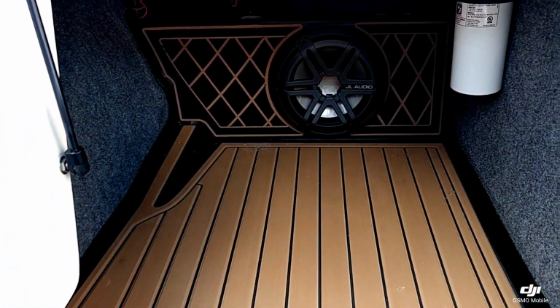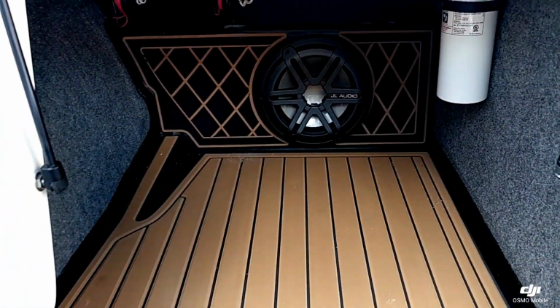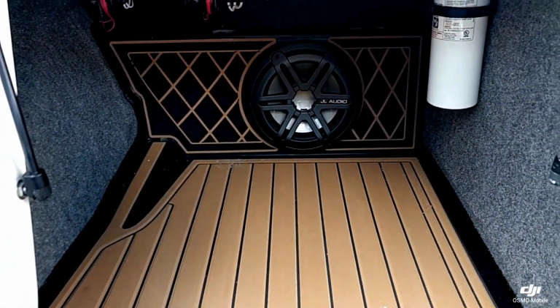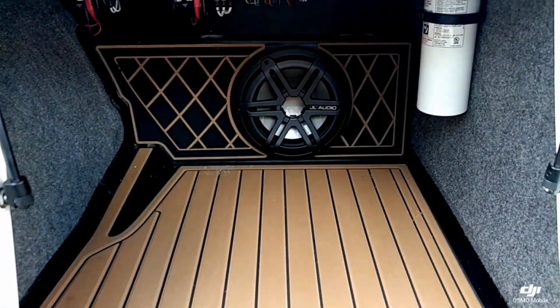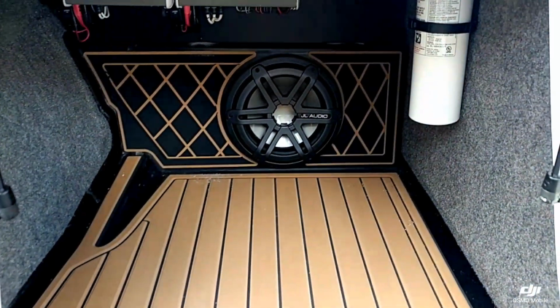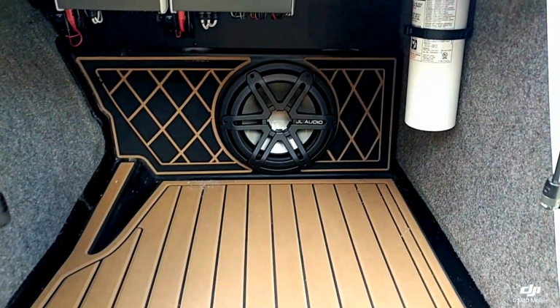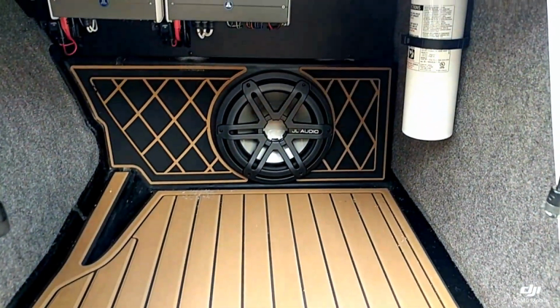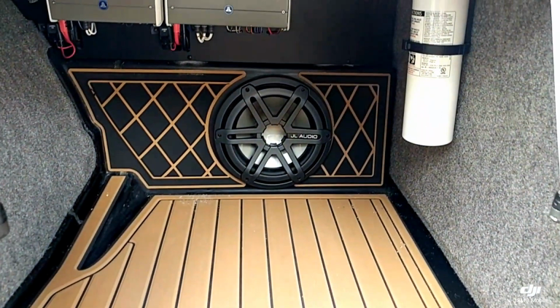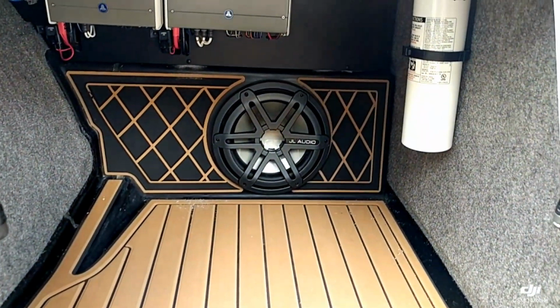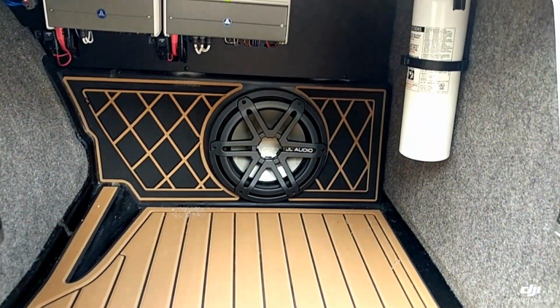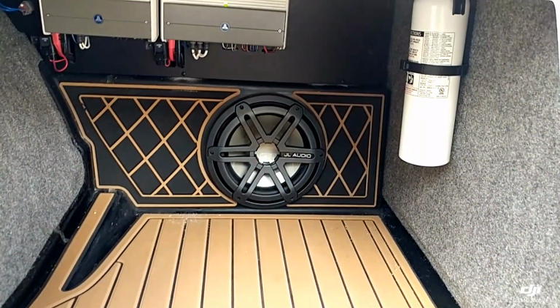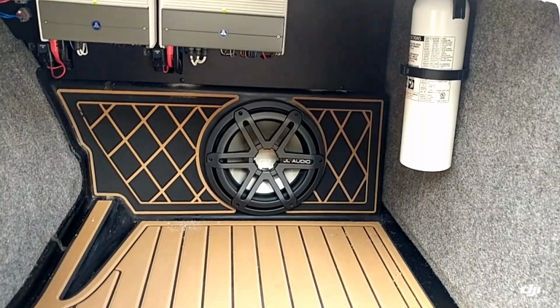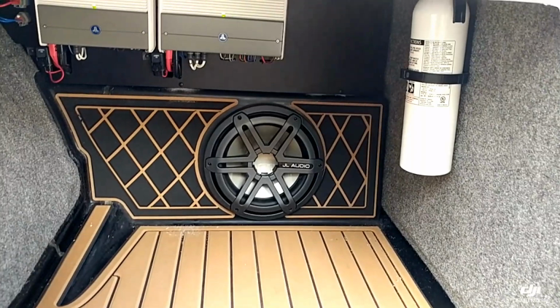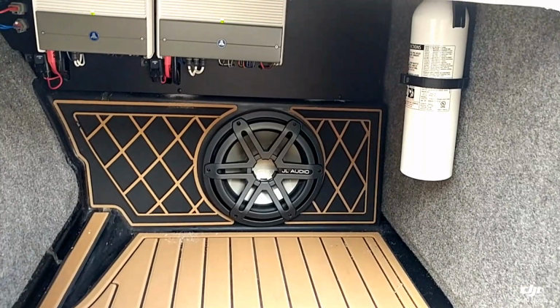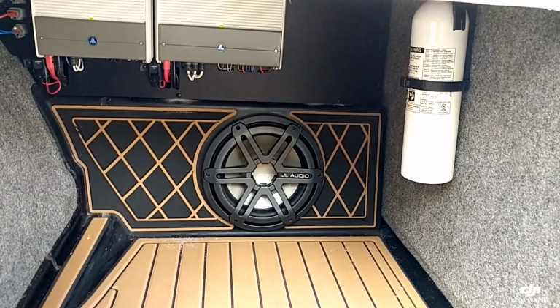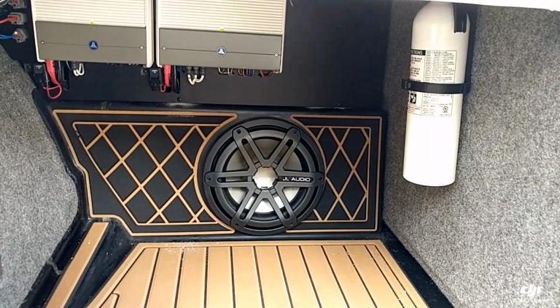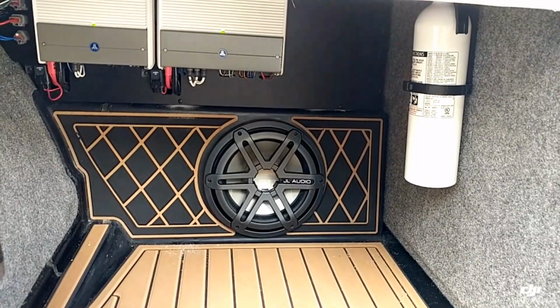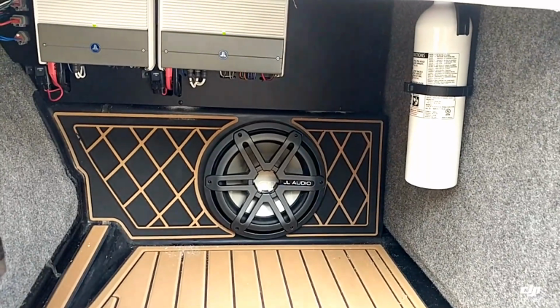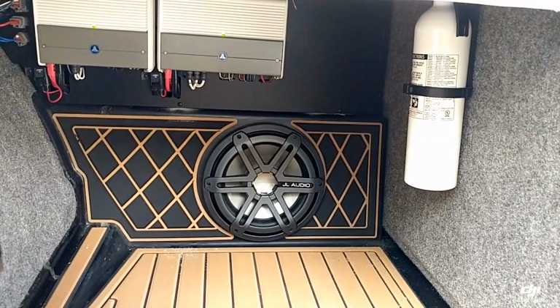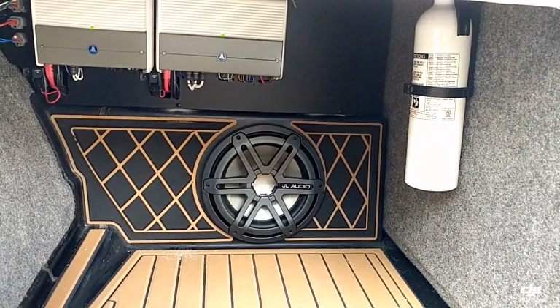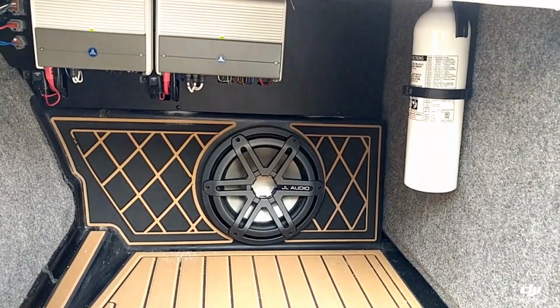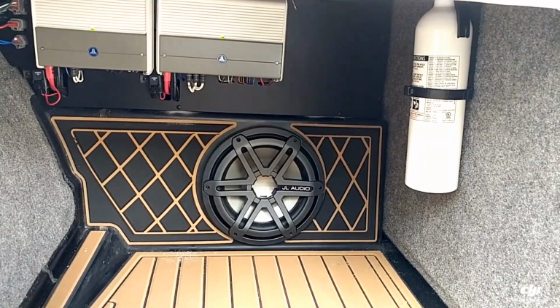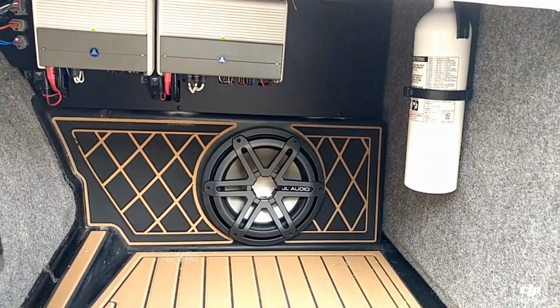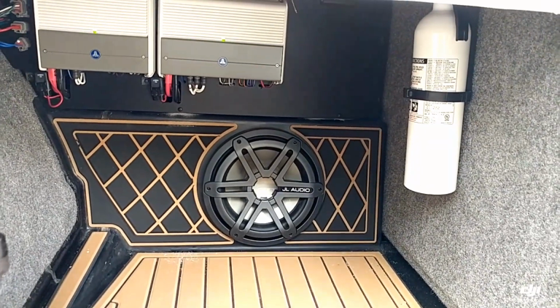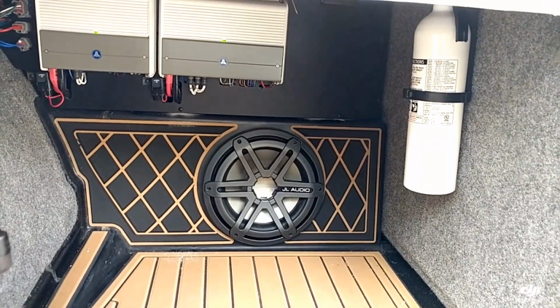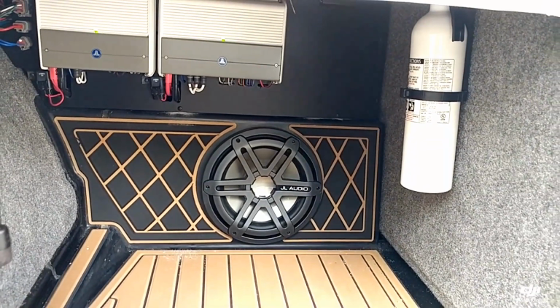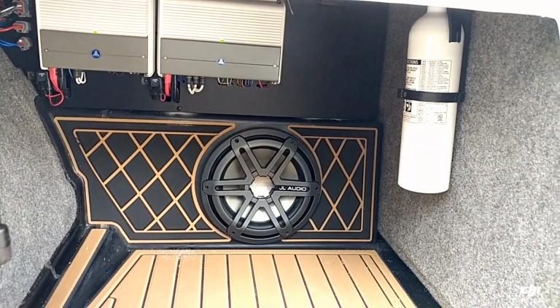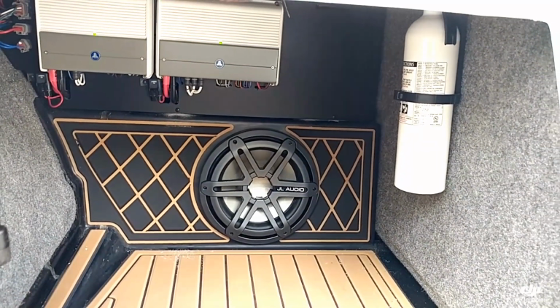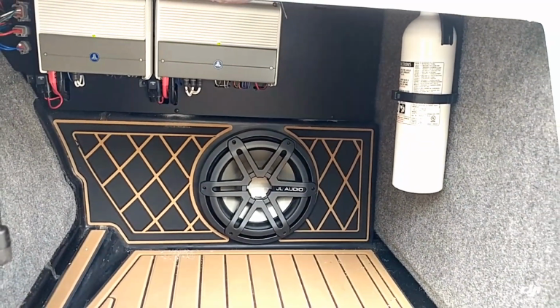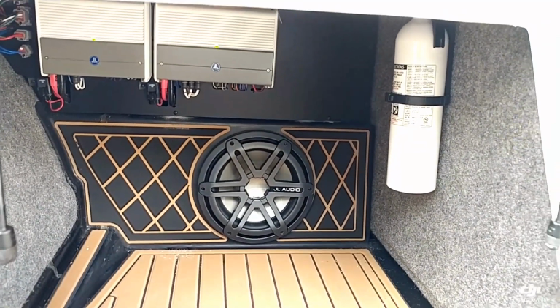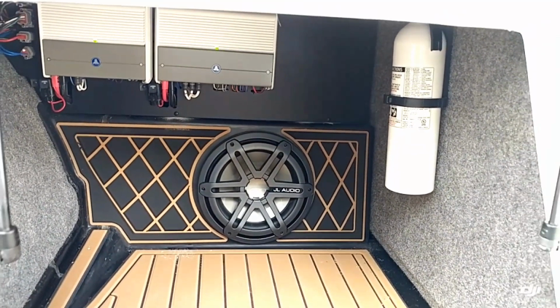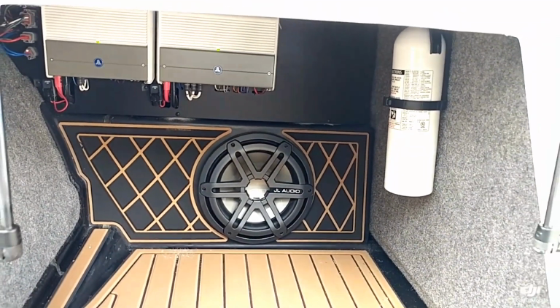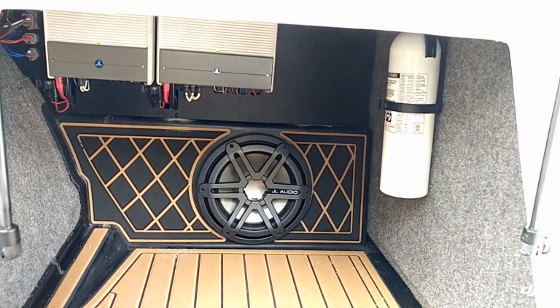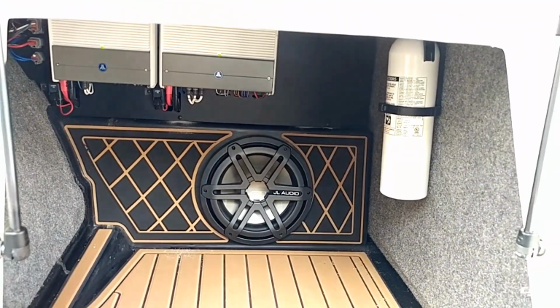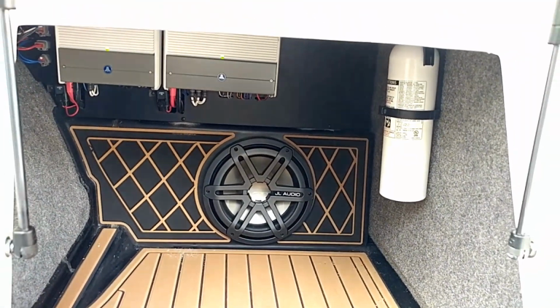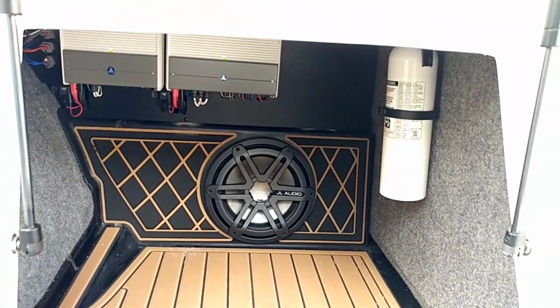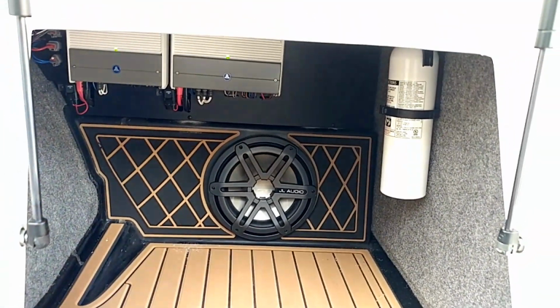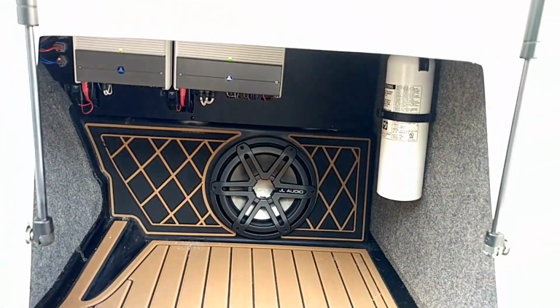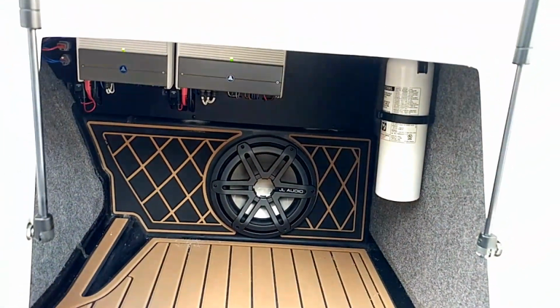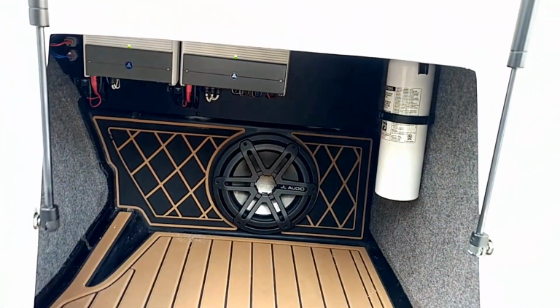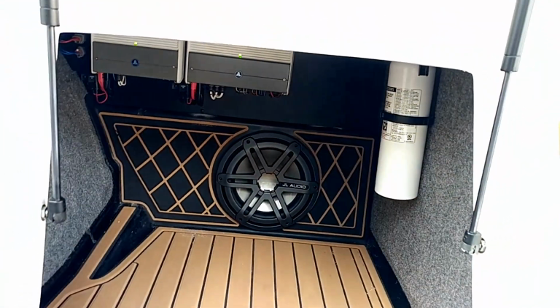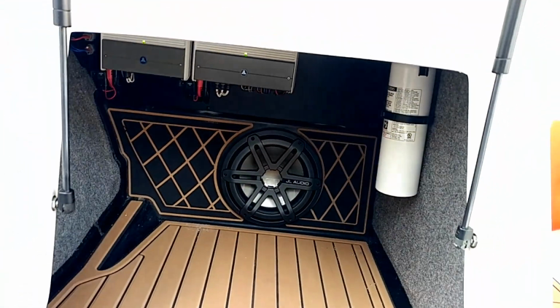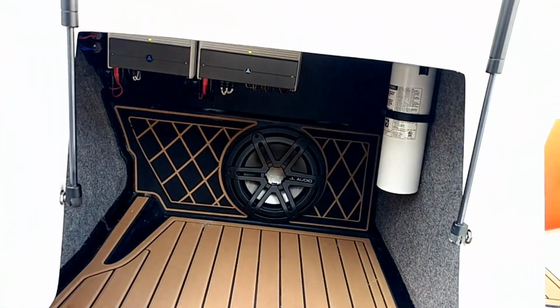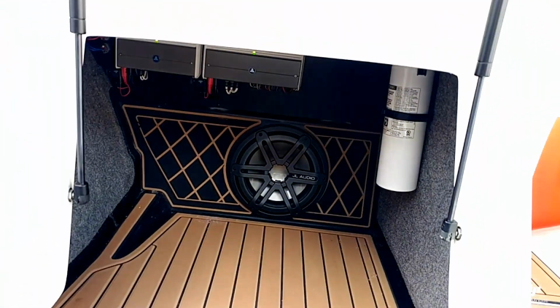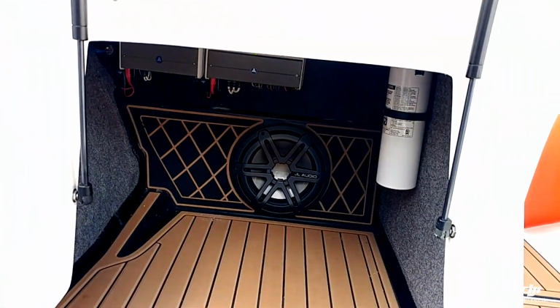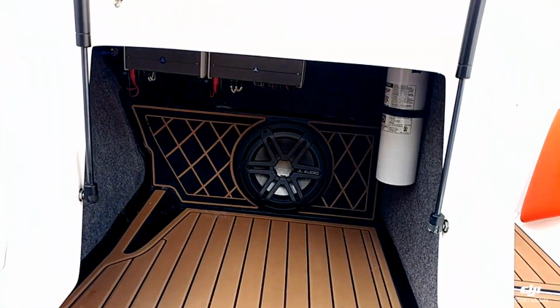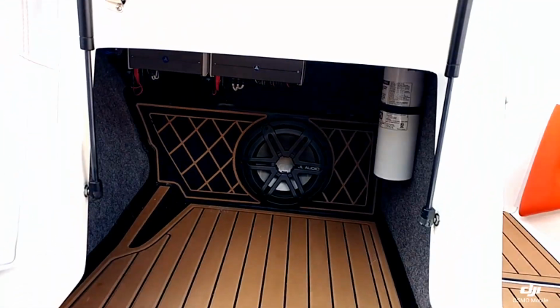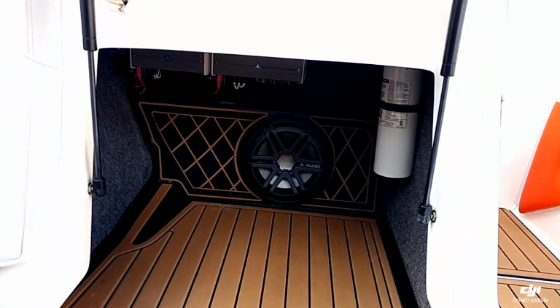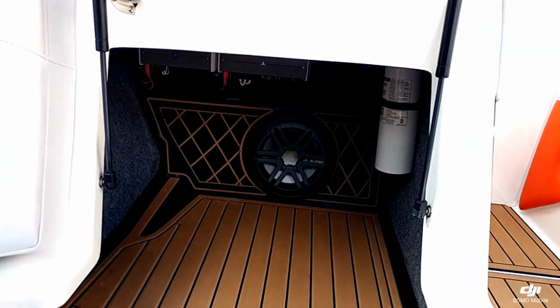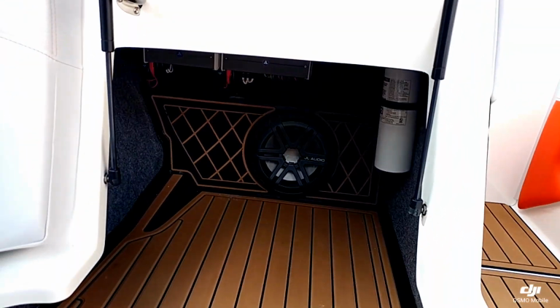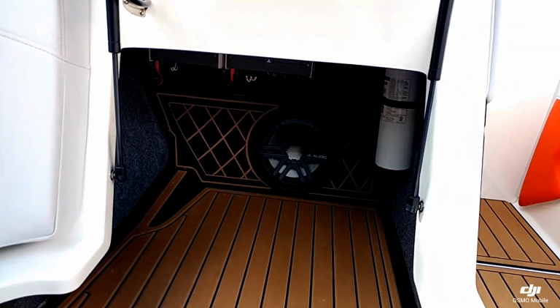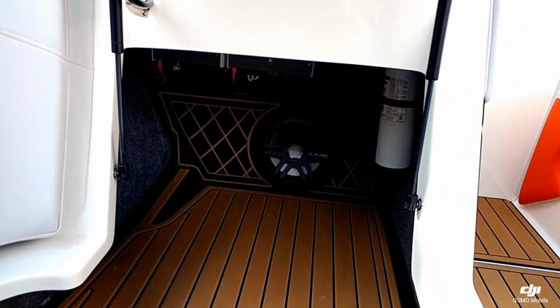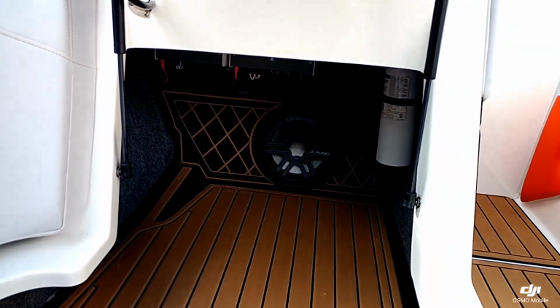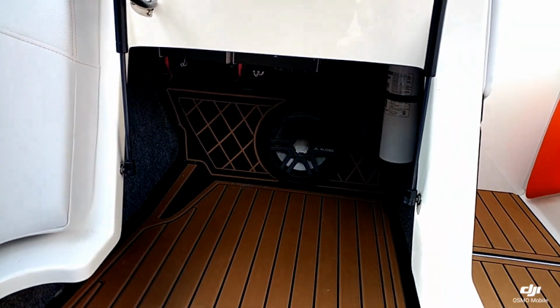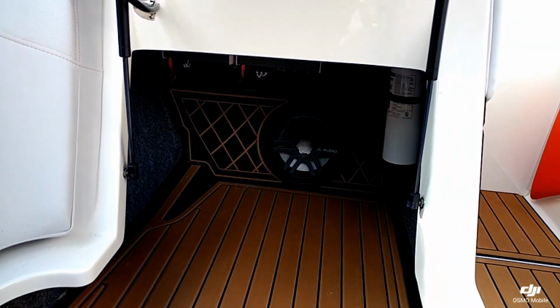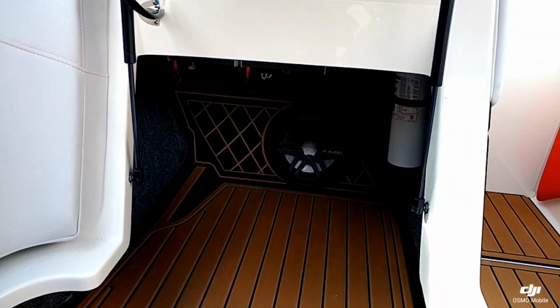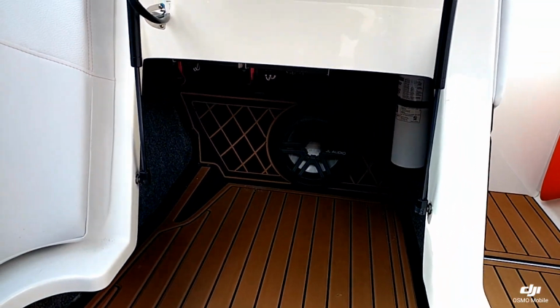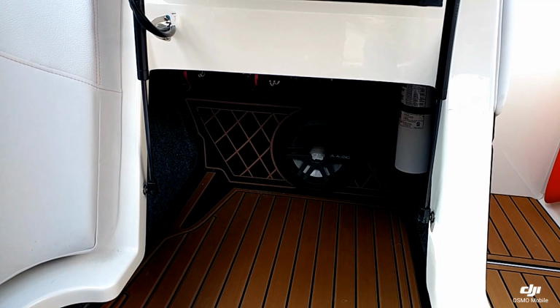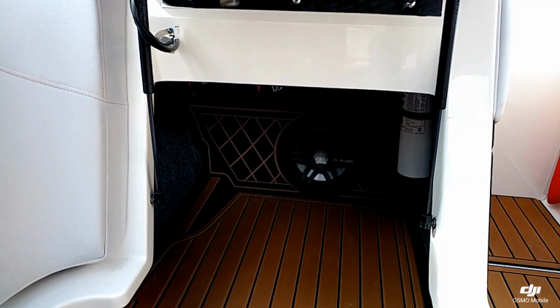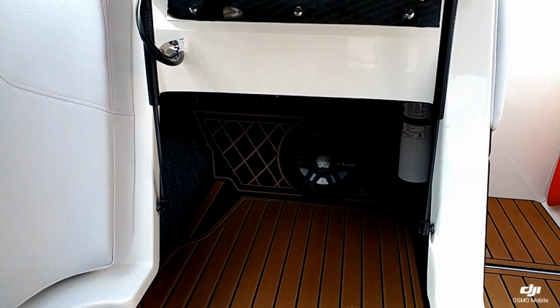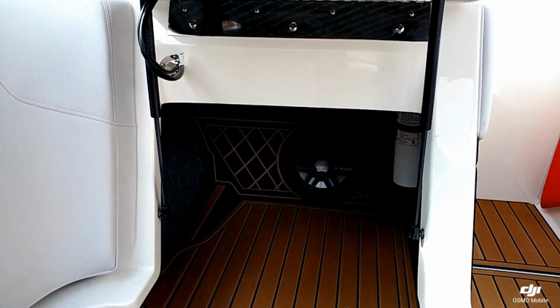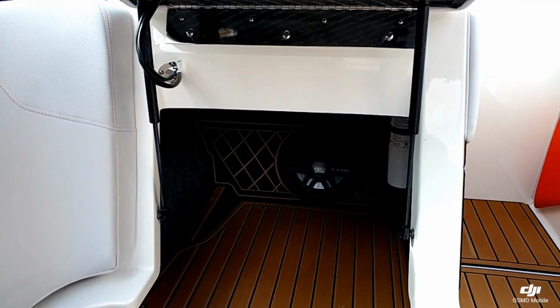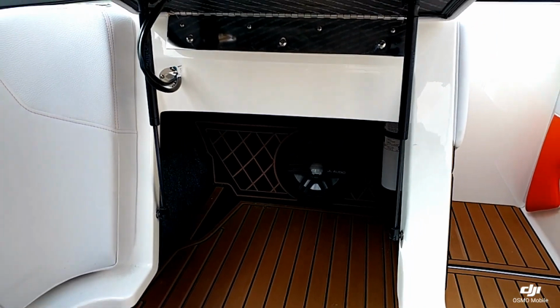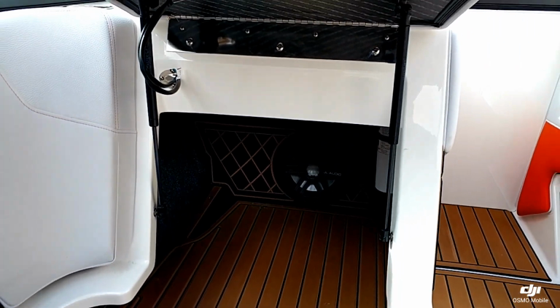Tons of storage, and you can see the compartments are all lined with c-deck material. This one does have the upgraded stereo, so you can see the 10-inch sub — it's a really nice quality sound.